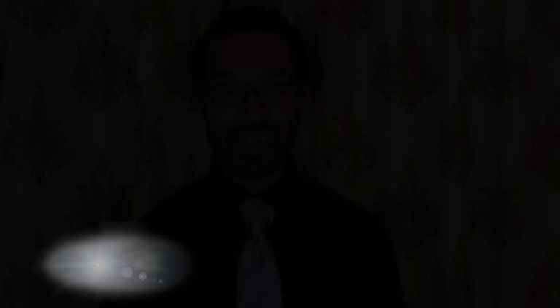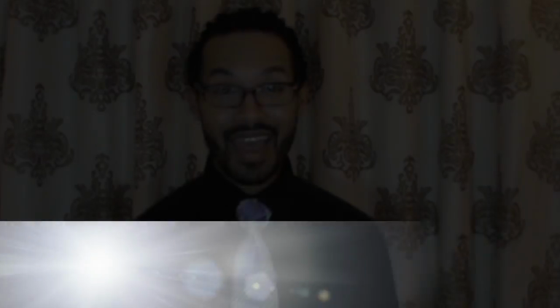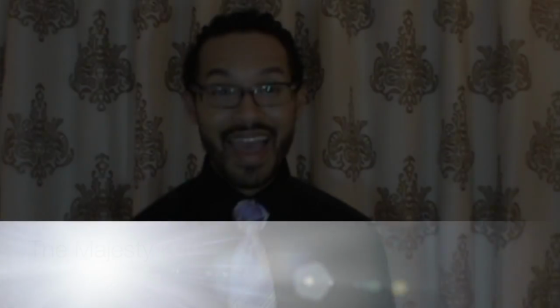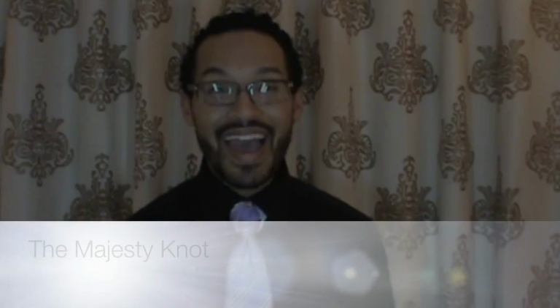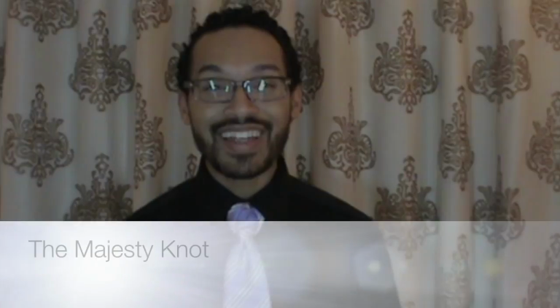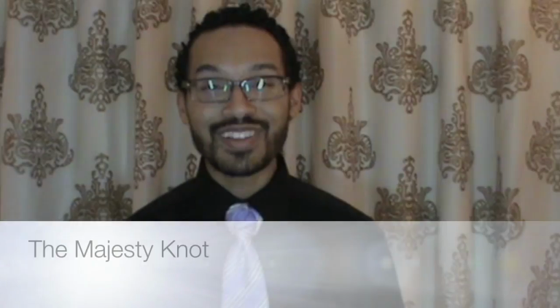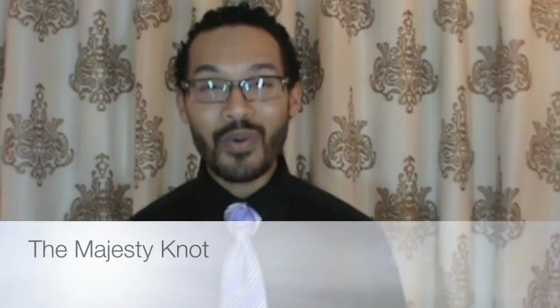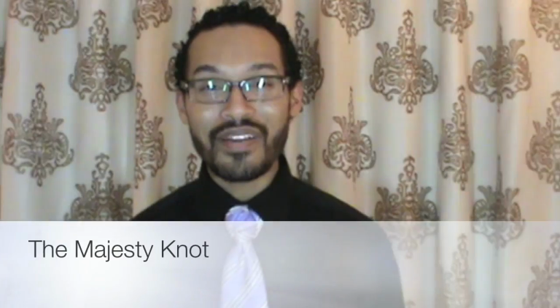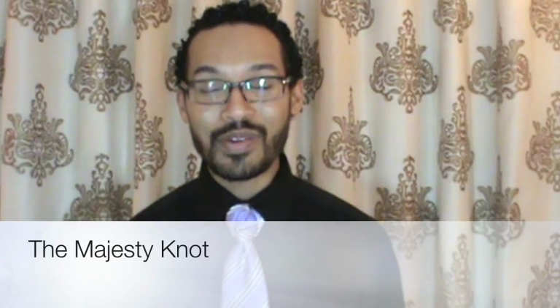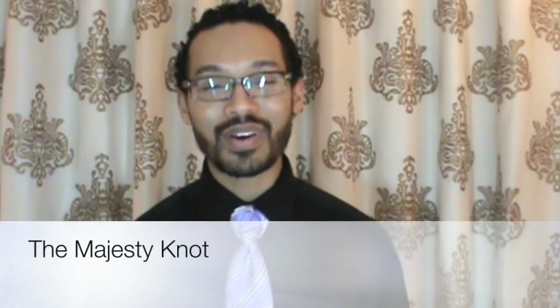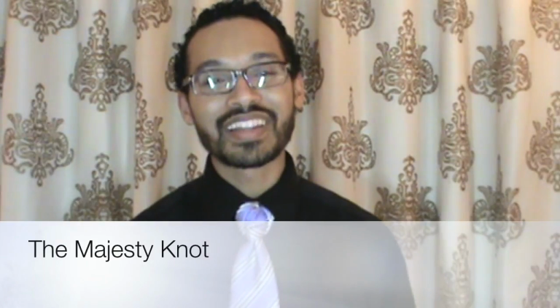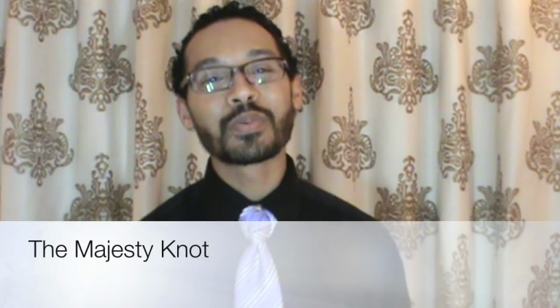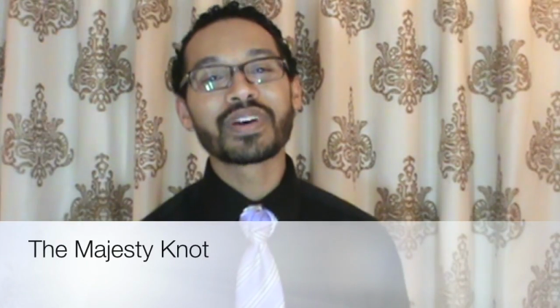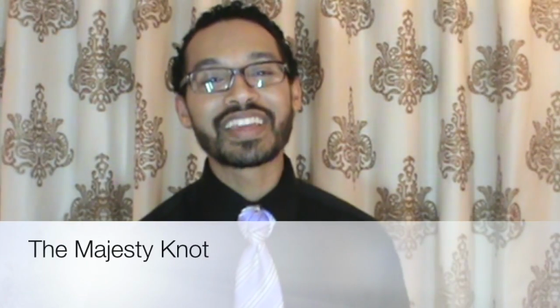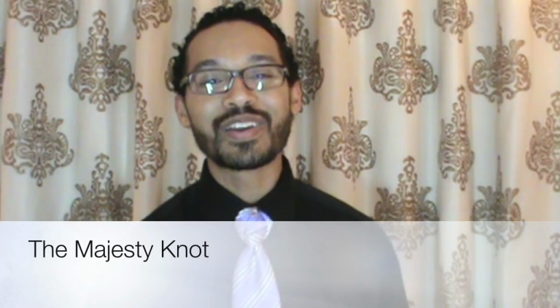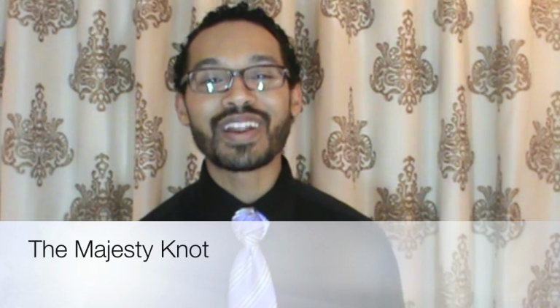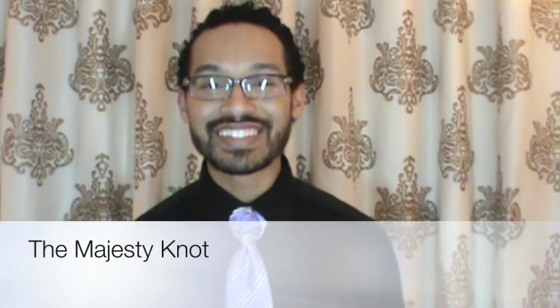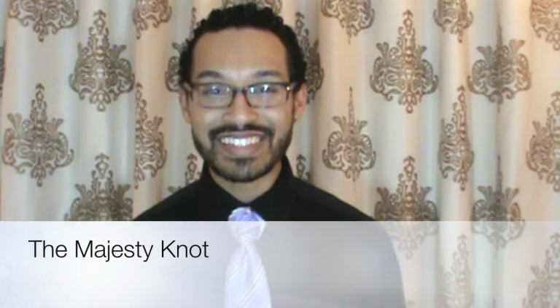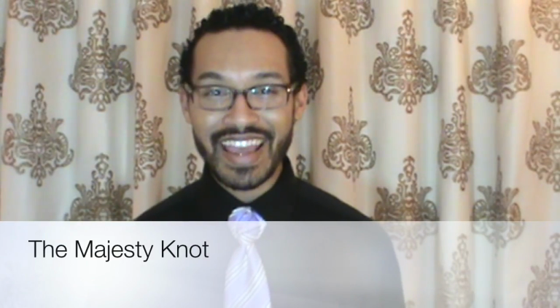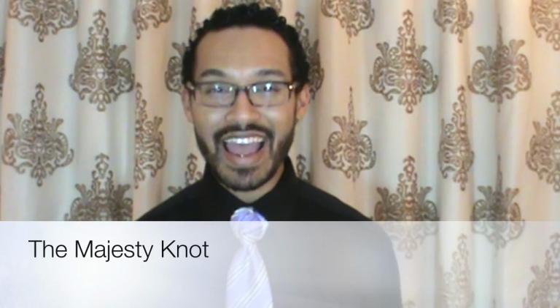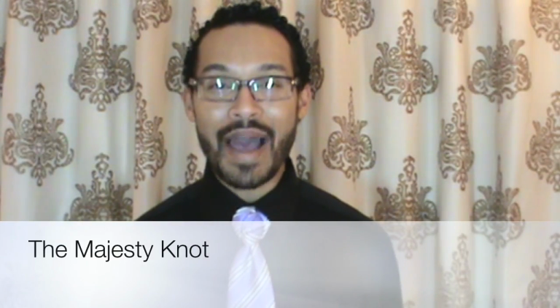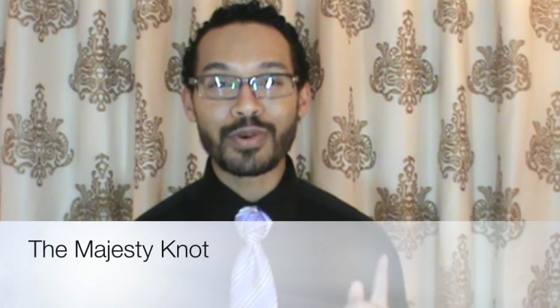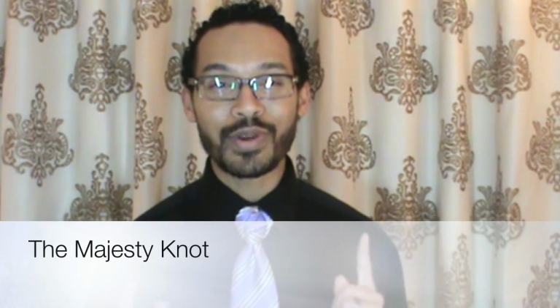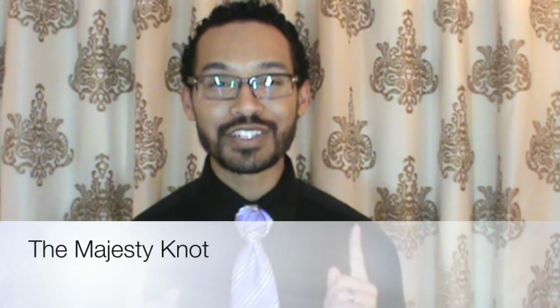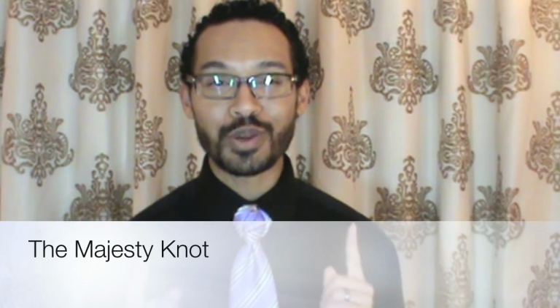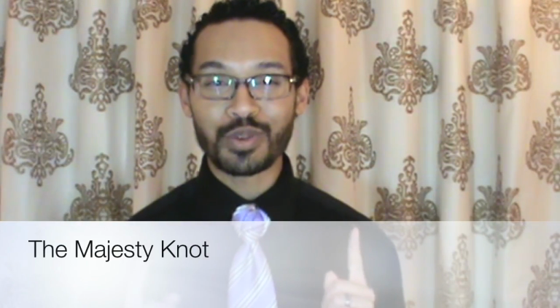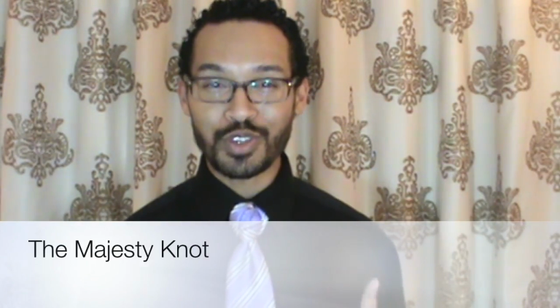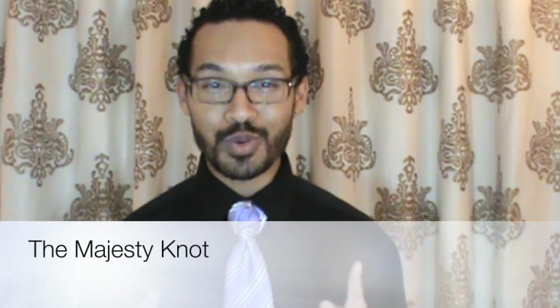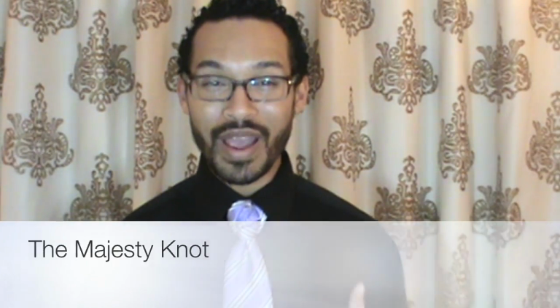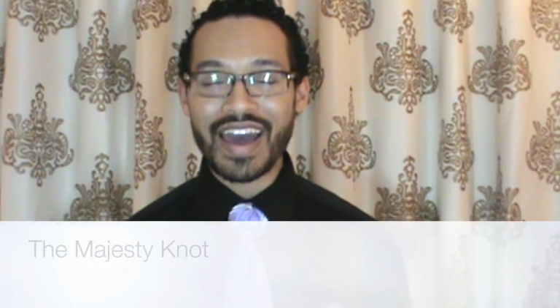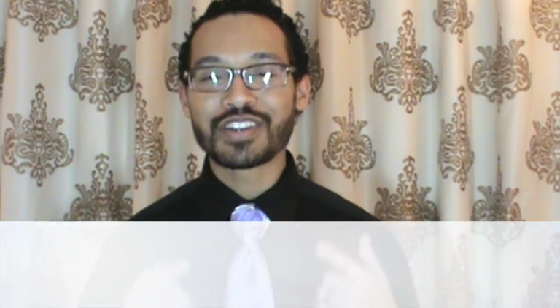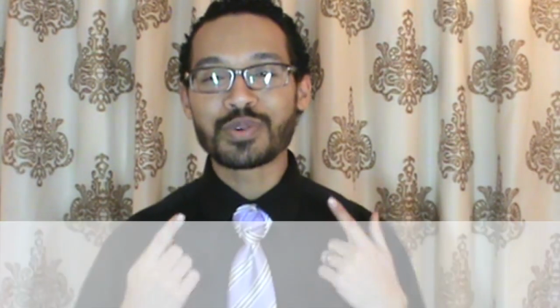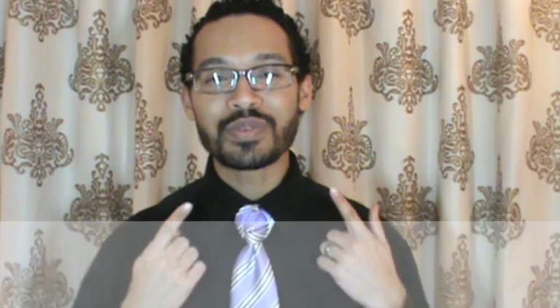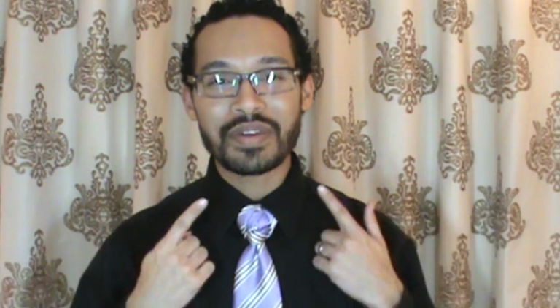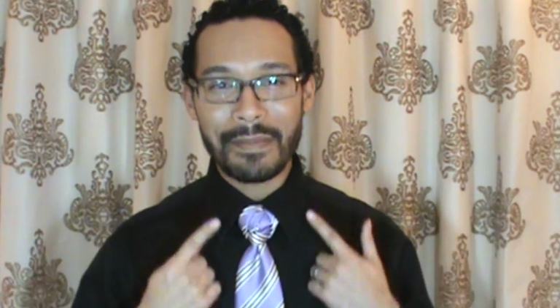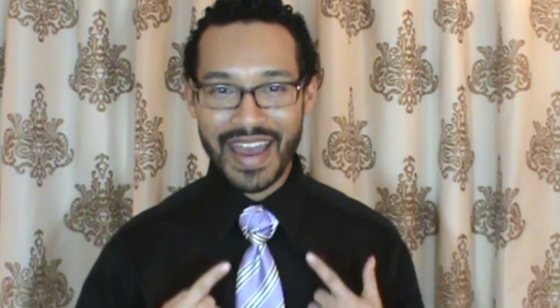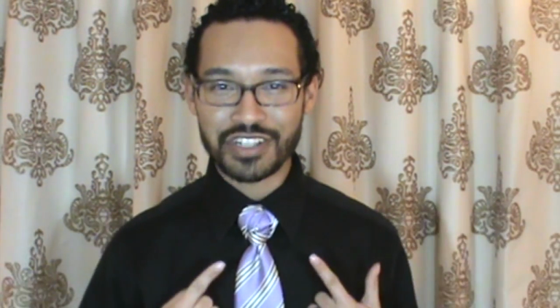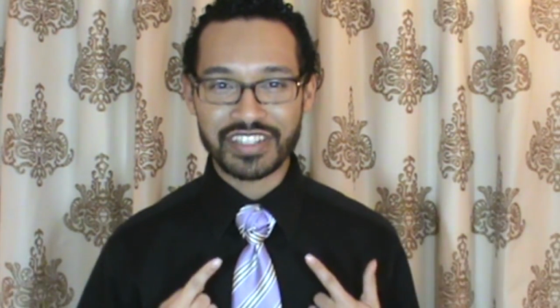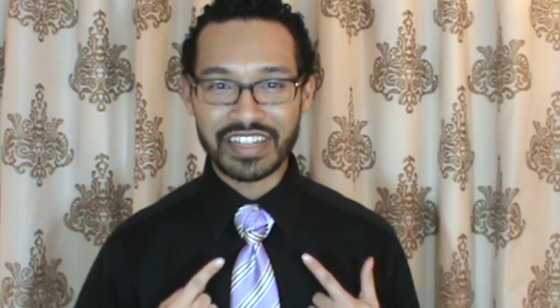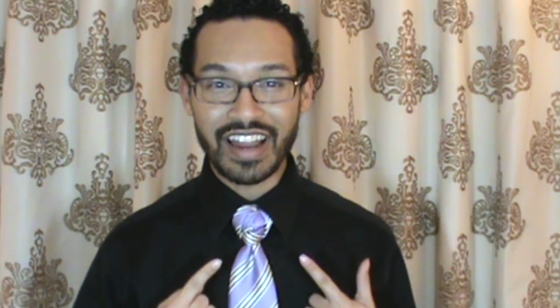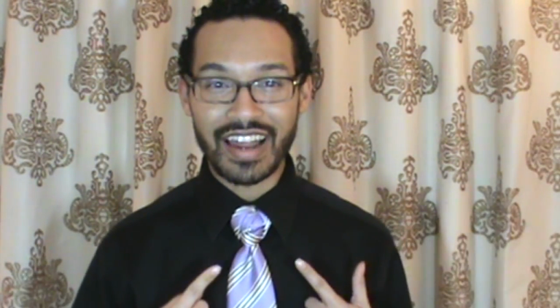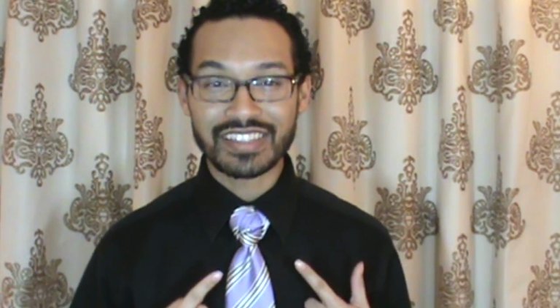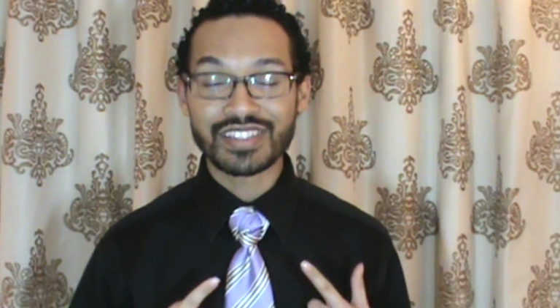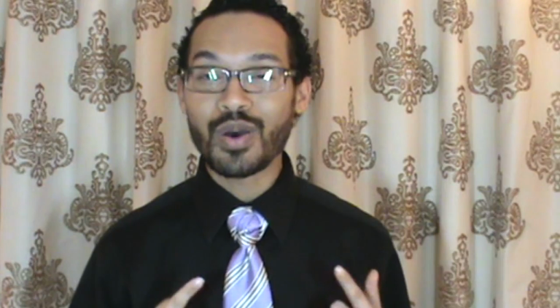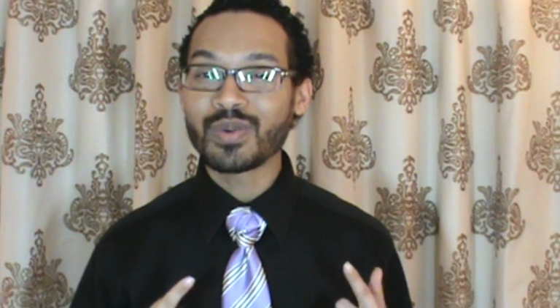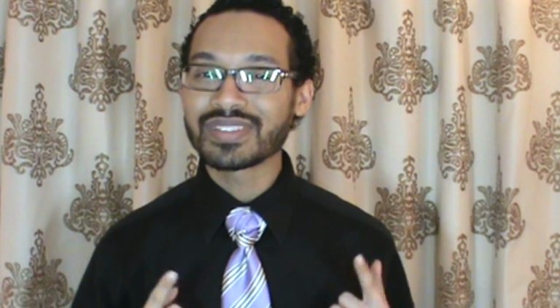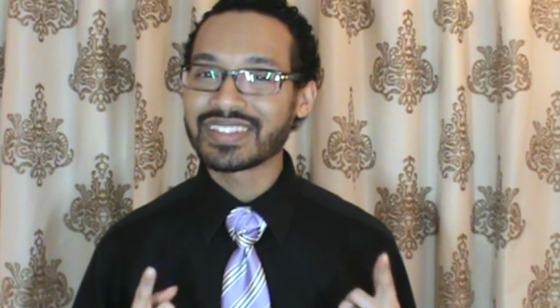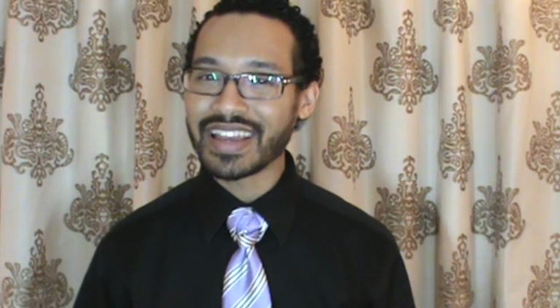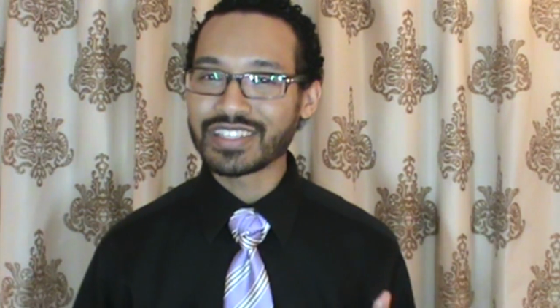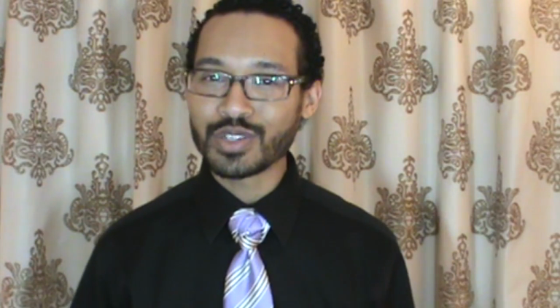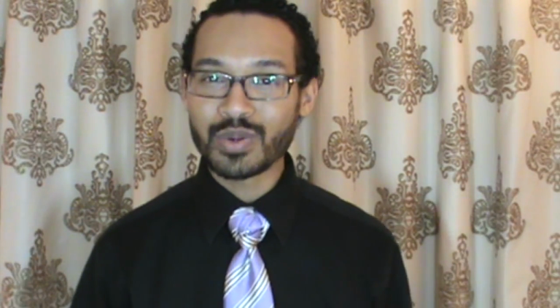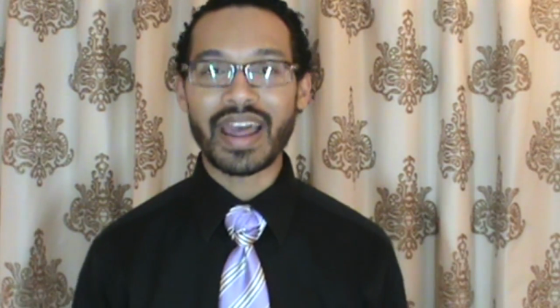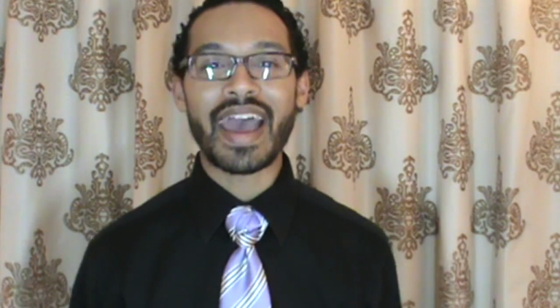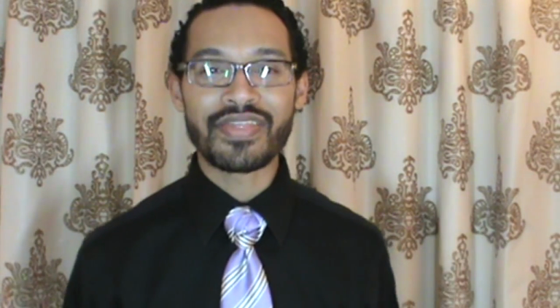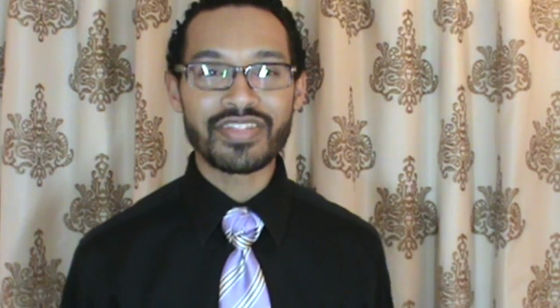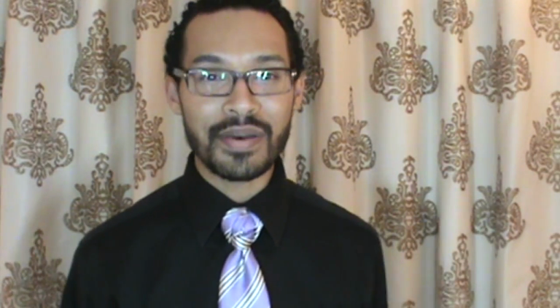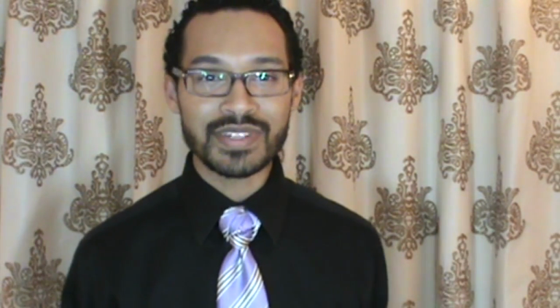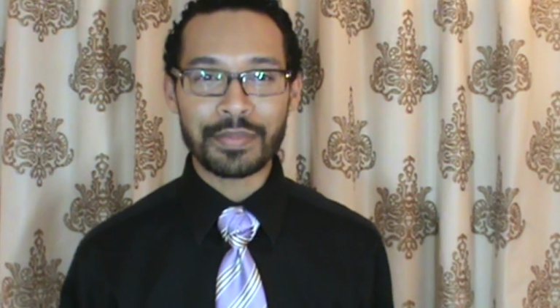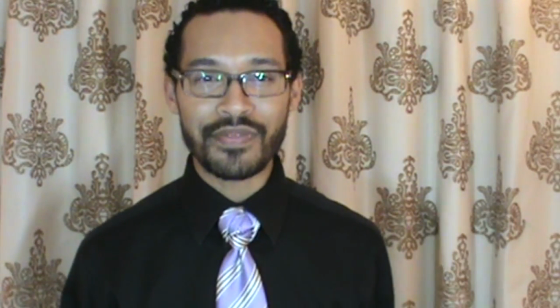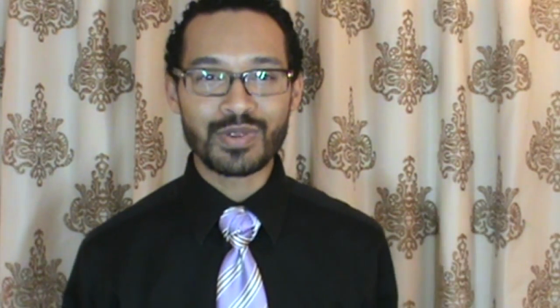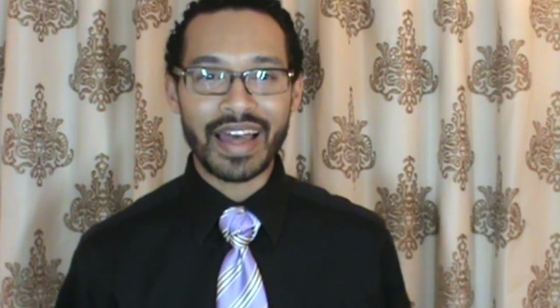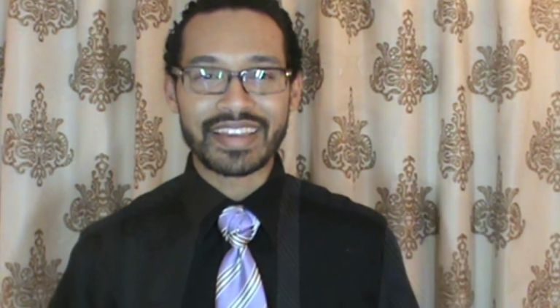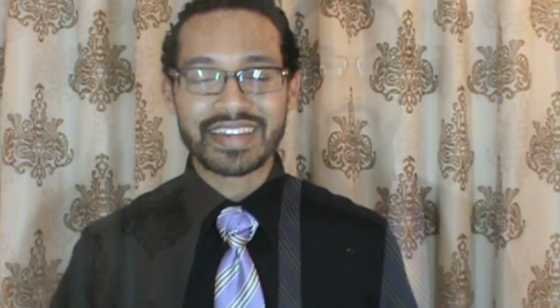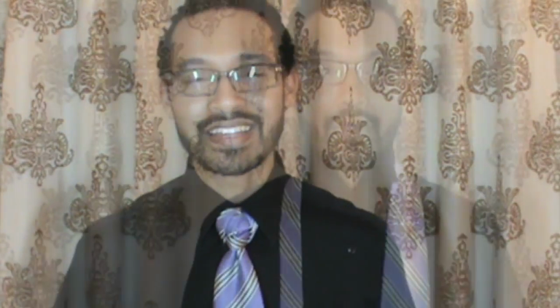Hello everyone, Linwood here, and today I'm going to show you how to do the Majesty Knot. Stay tuned and thumbs up if you like it.